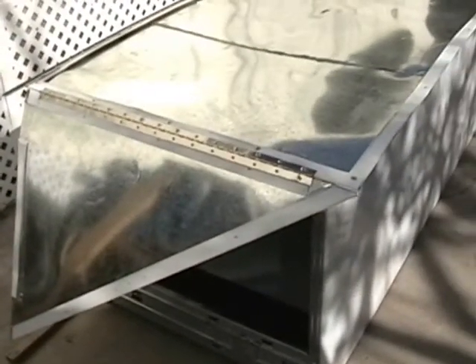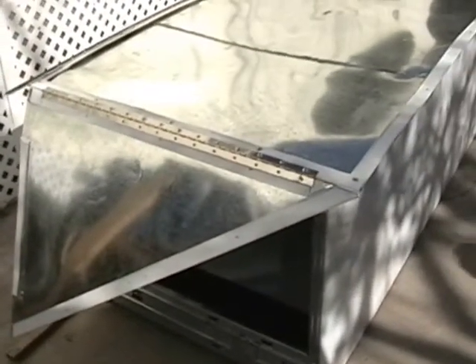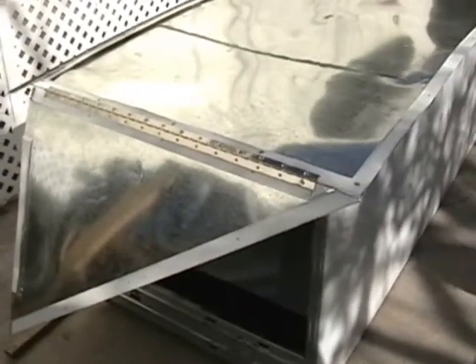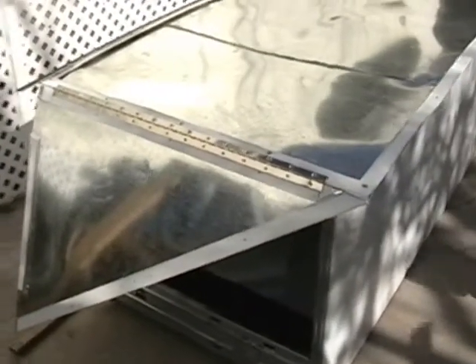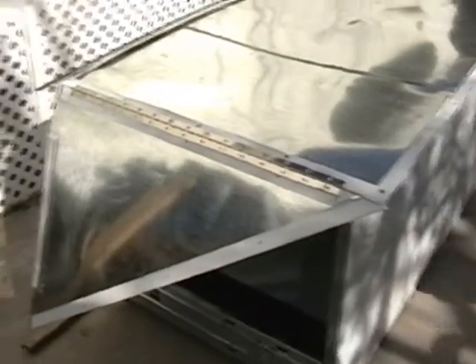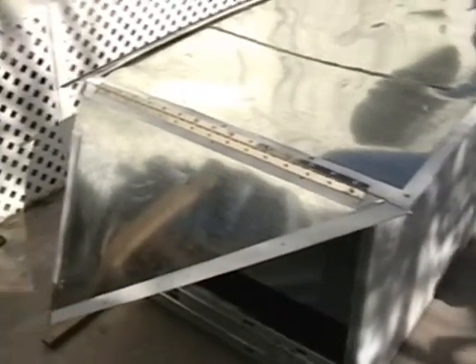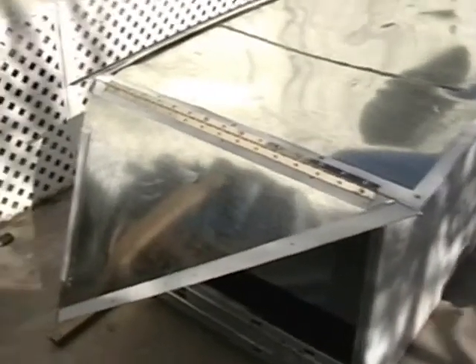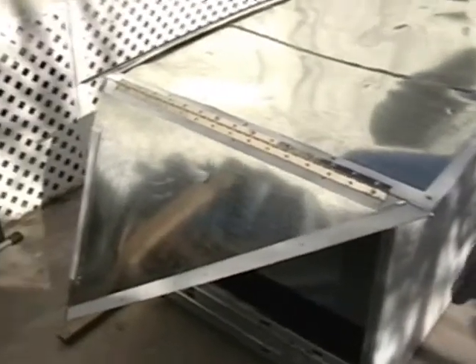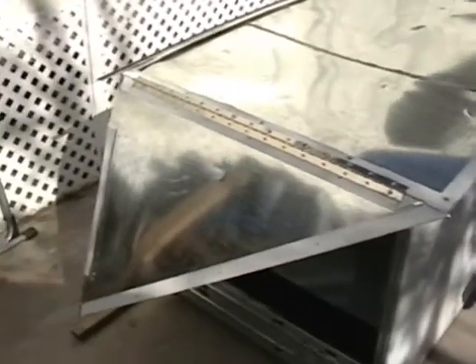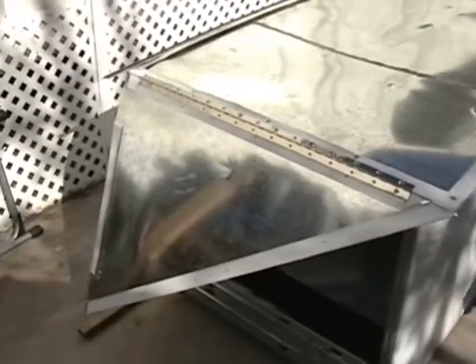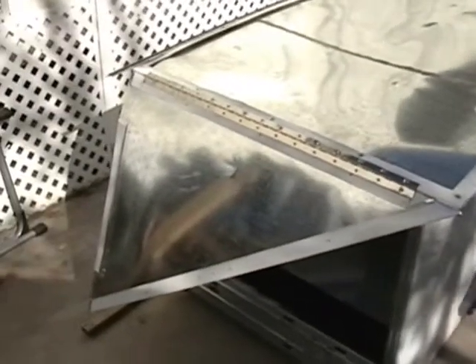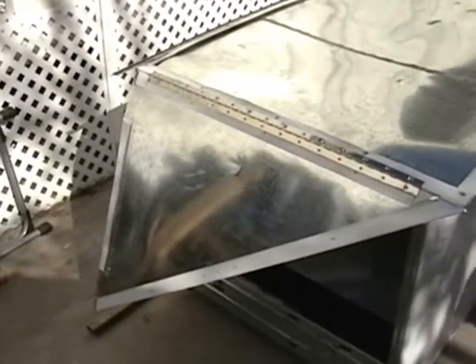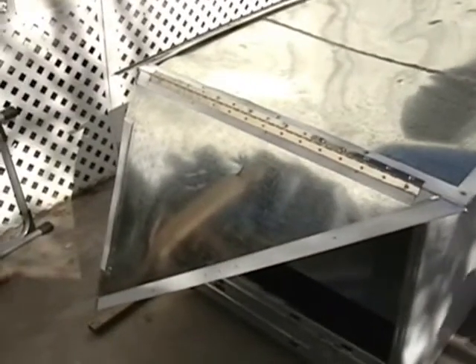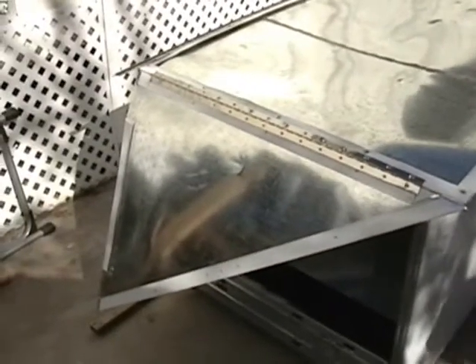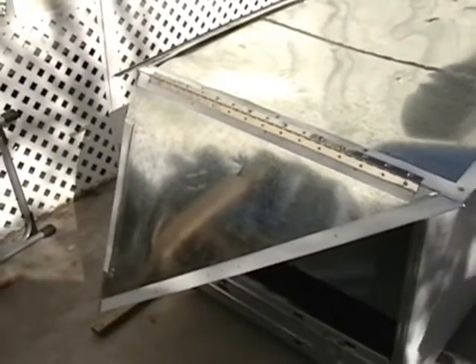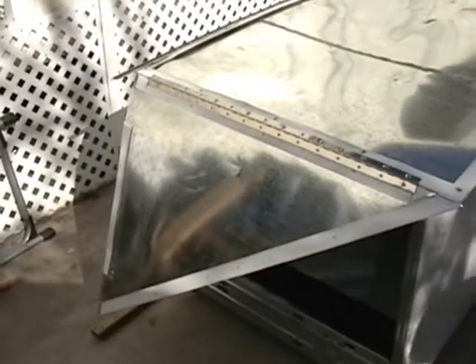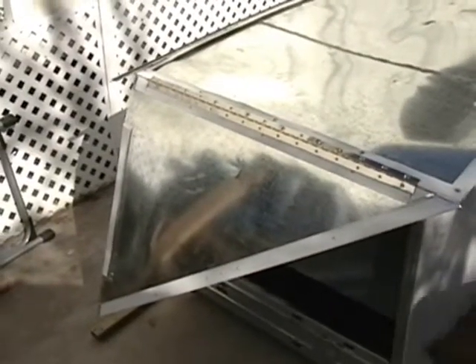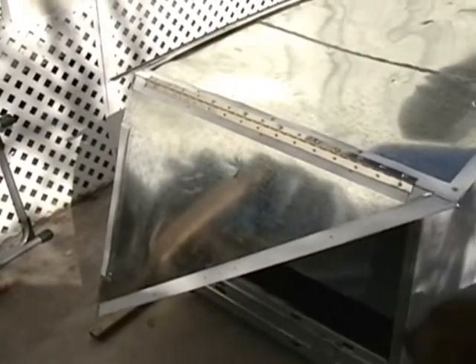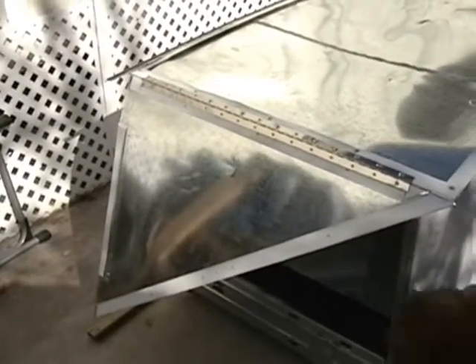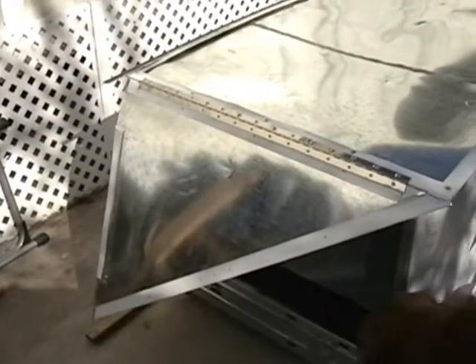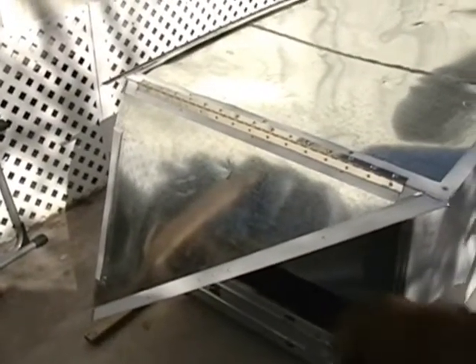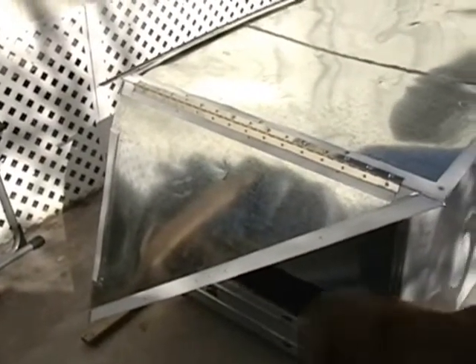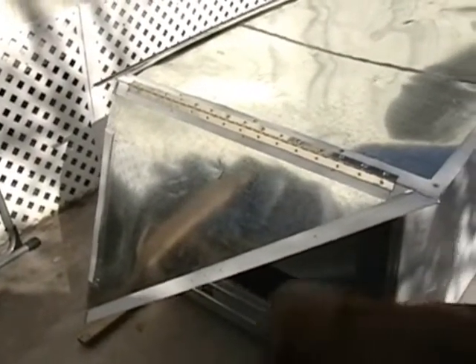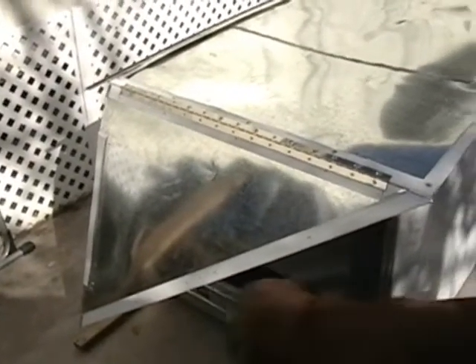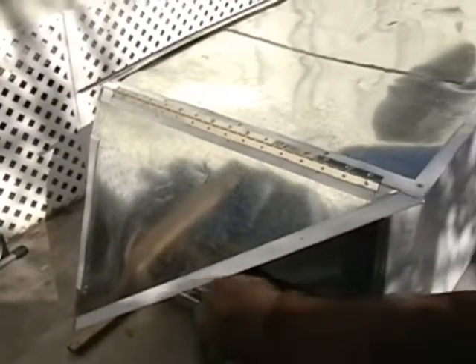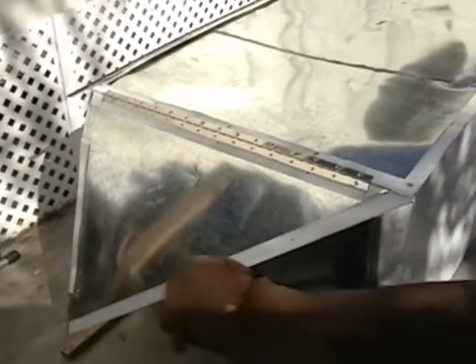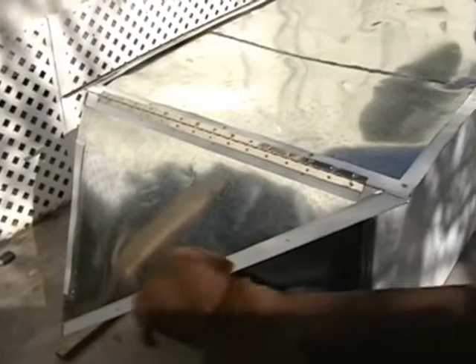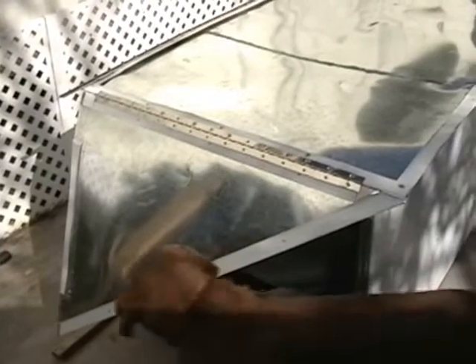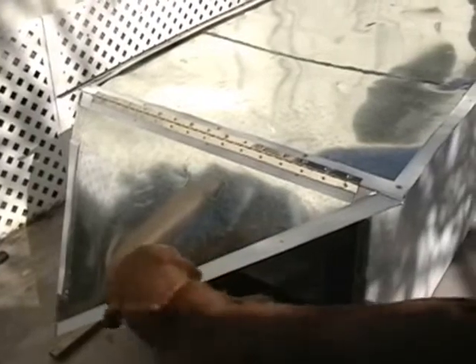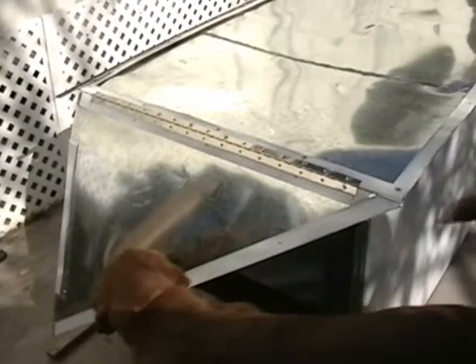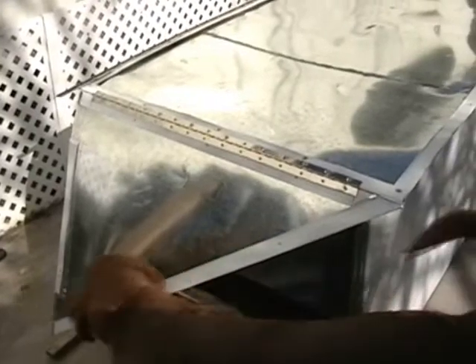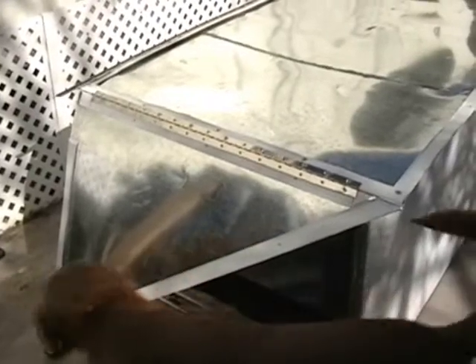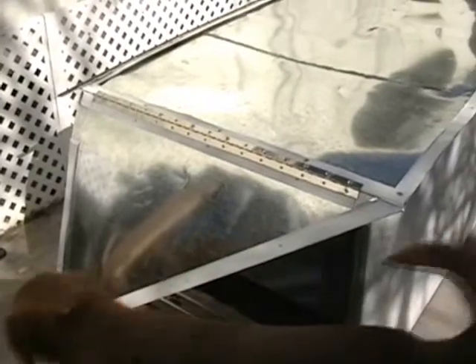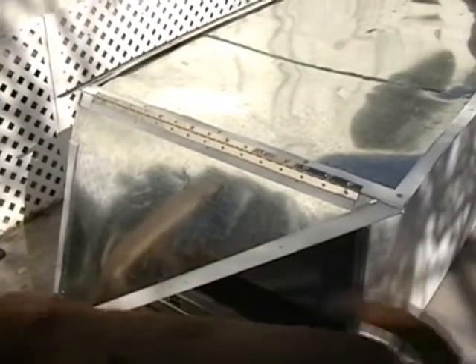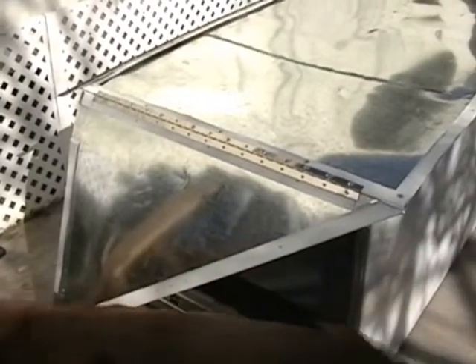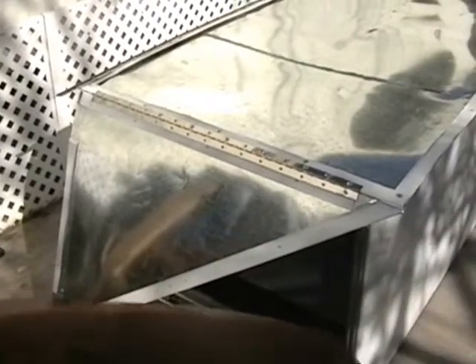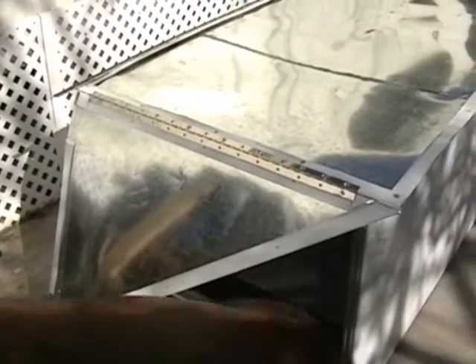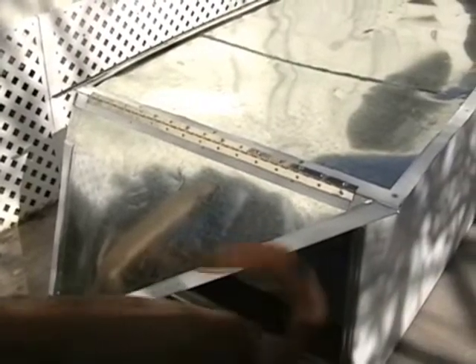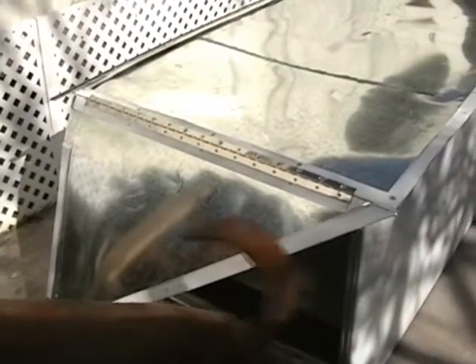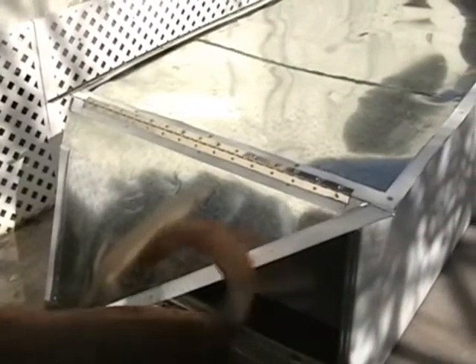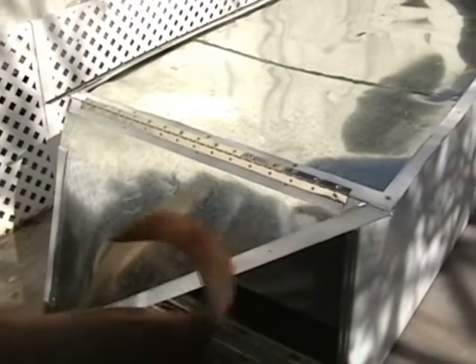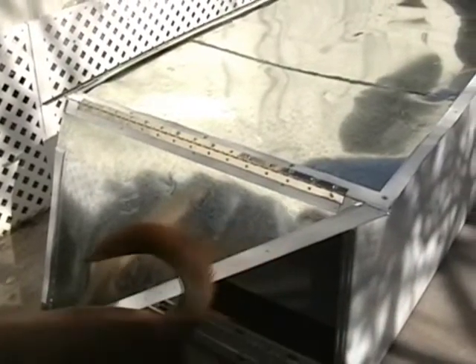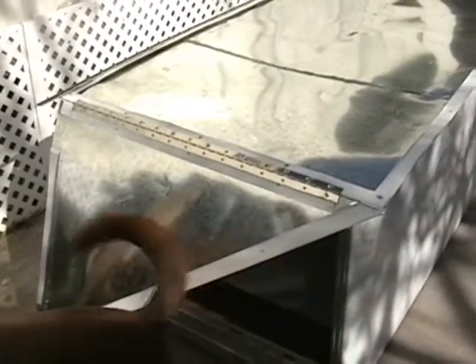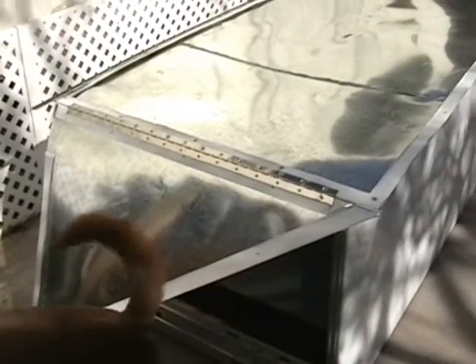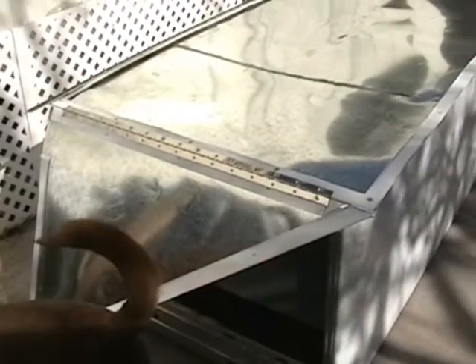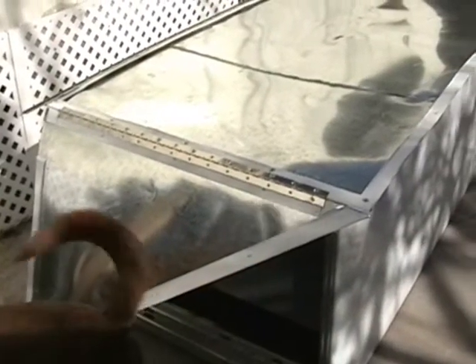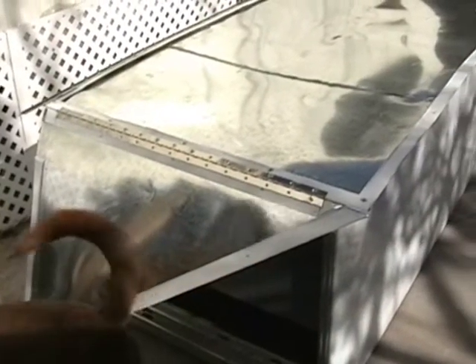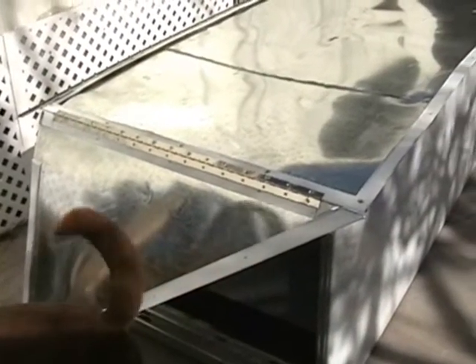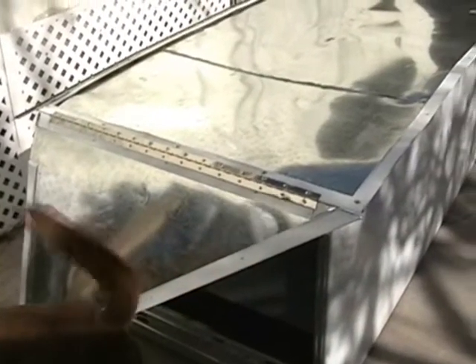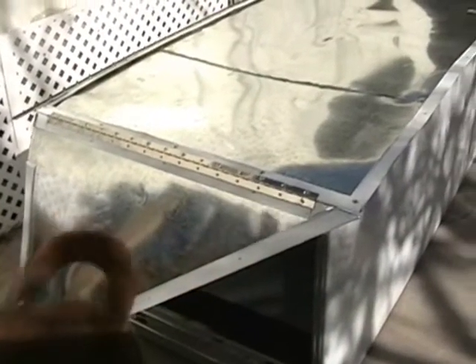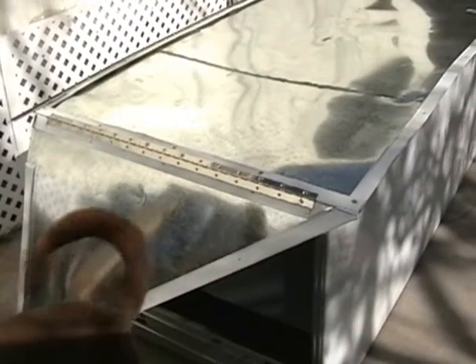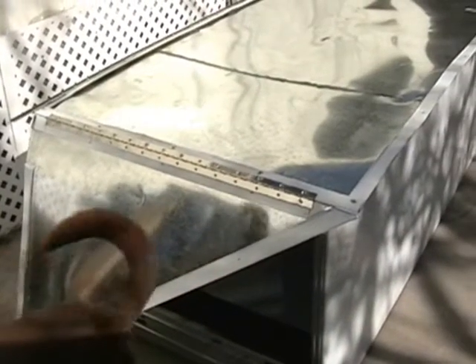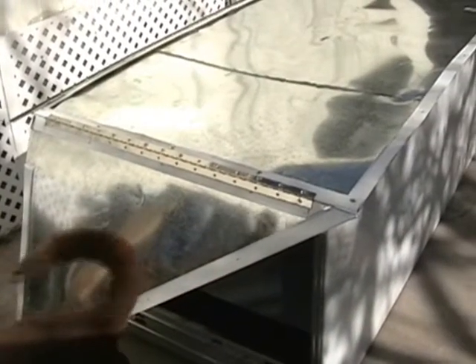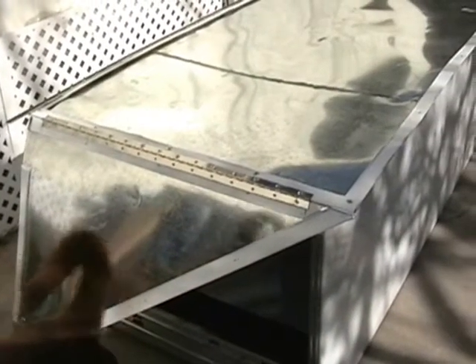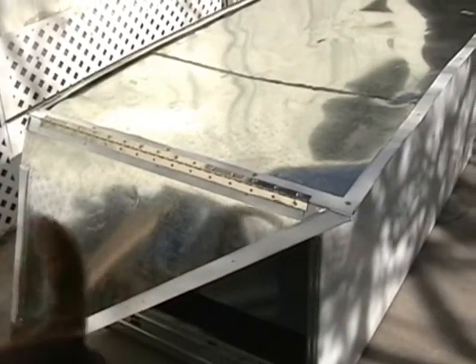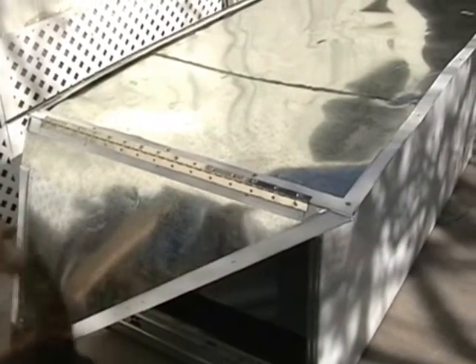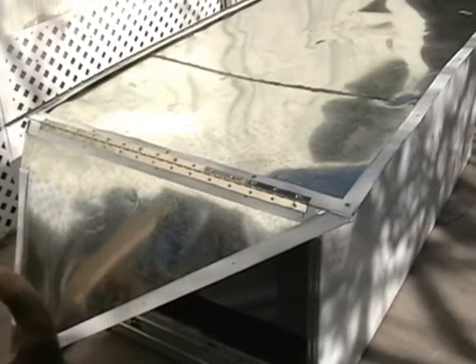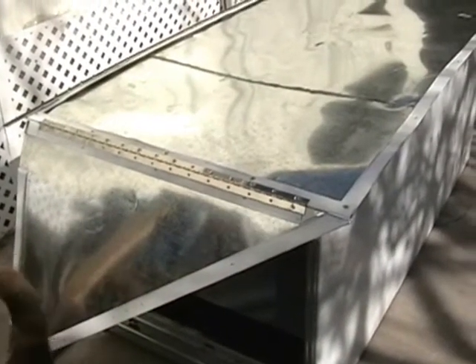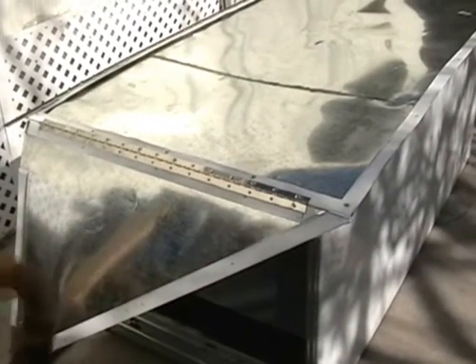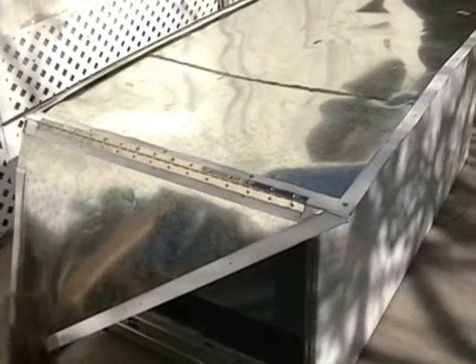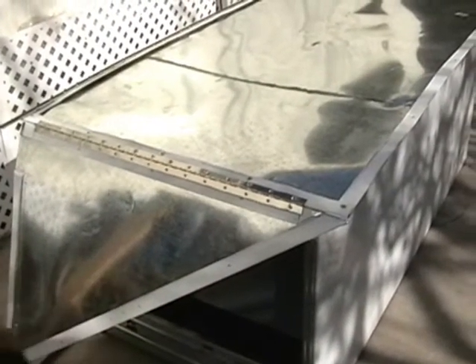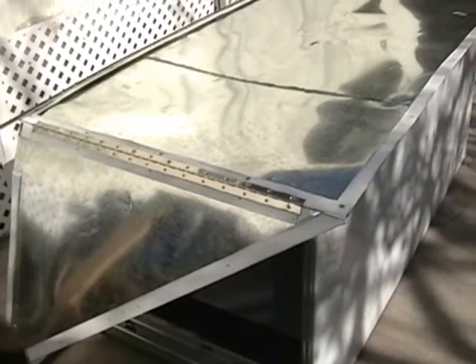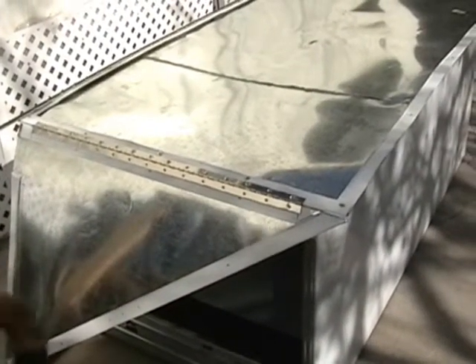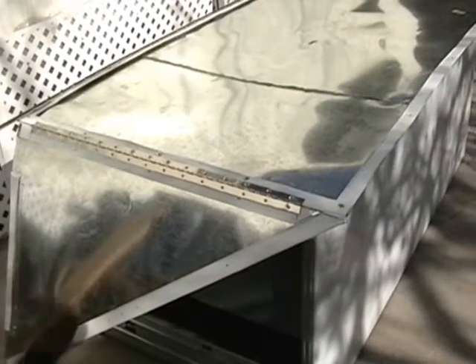That was a big step right there. It's starting to really look like a solar red box now, which is exciting.